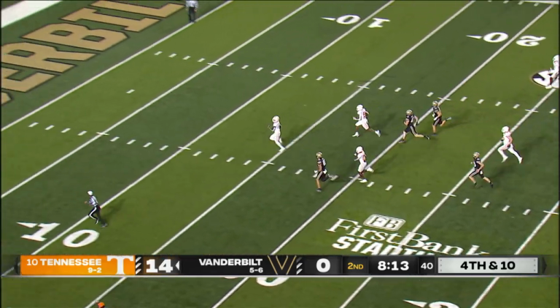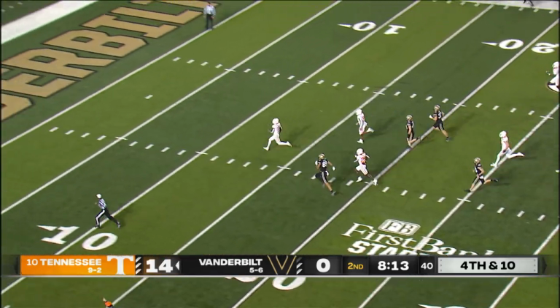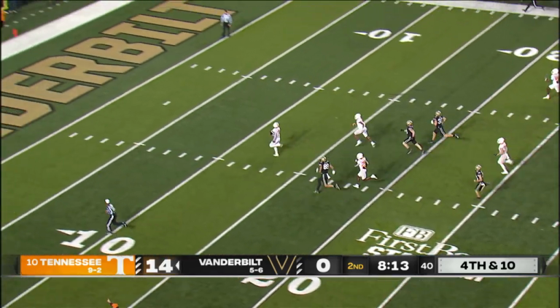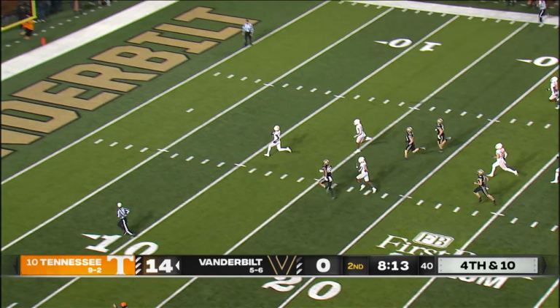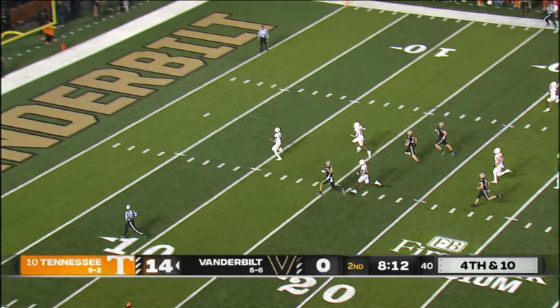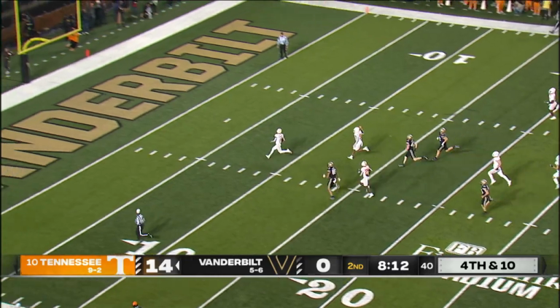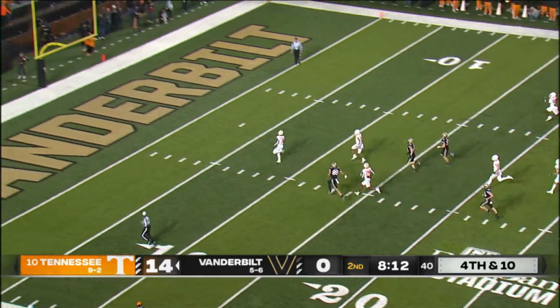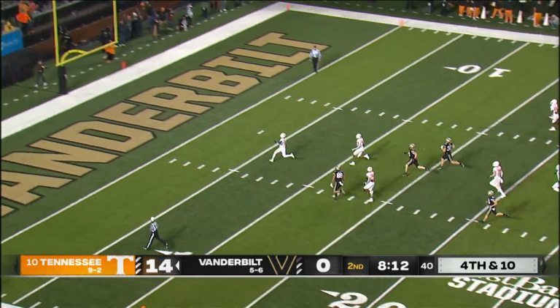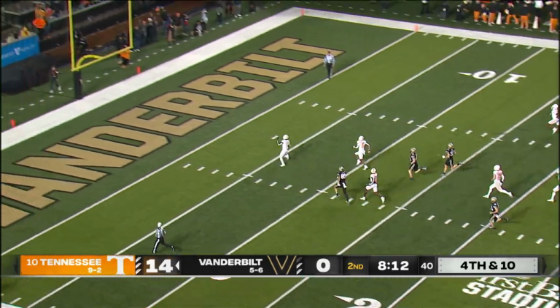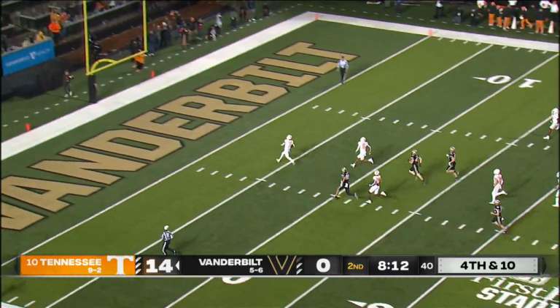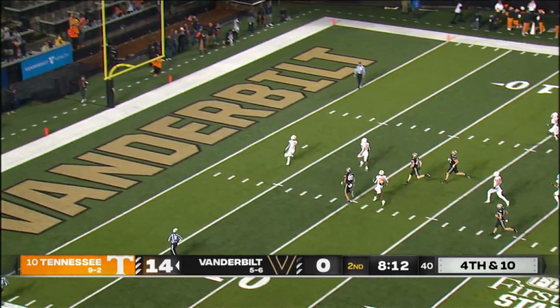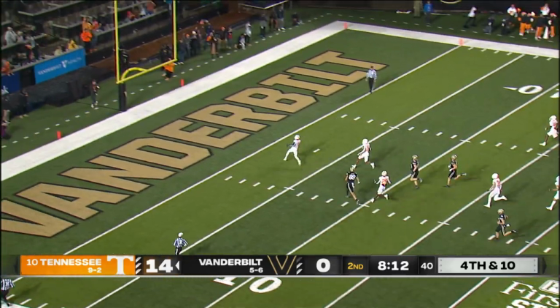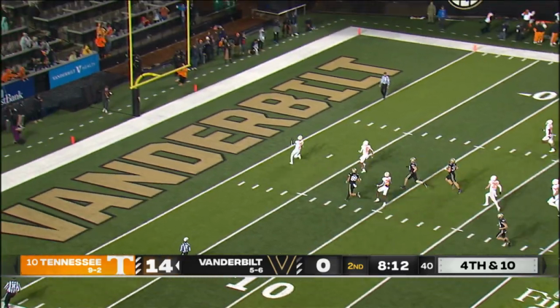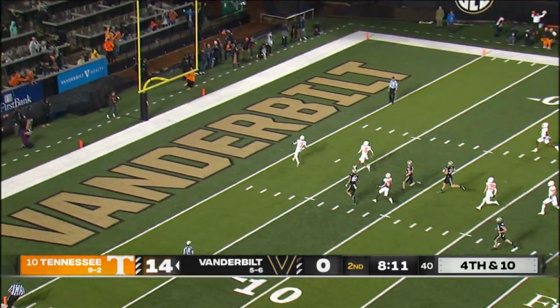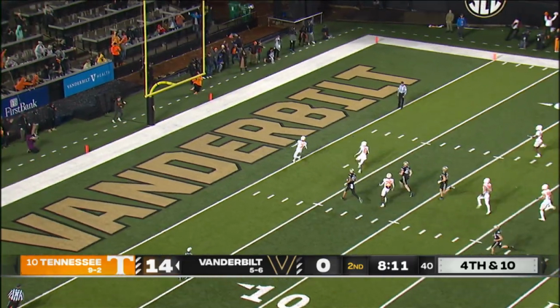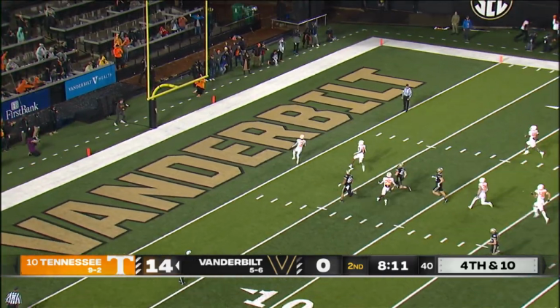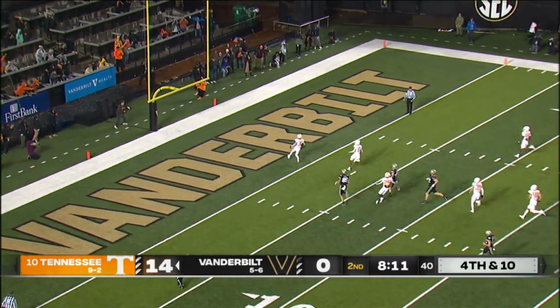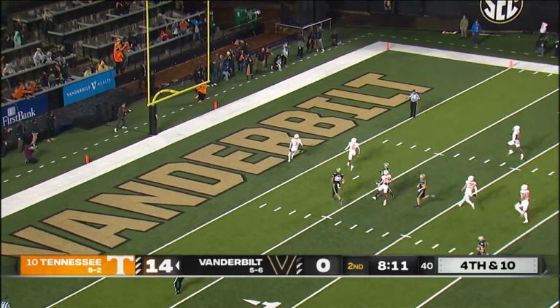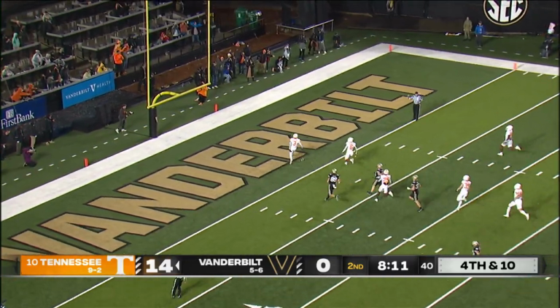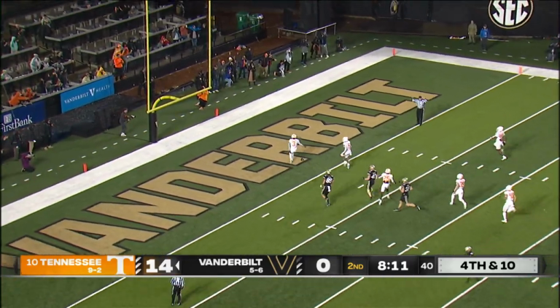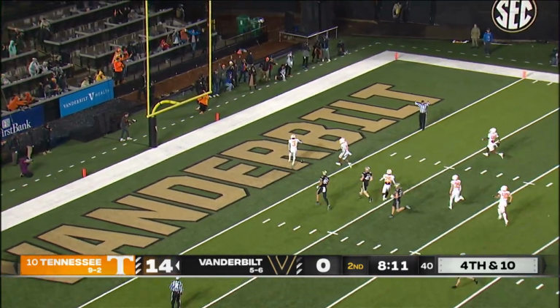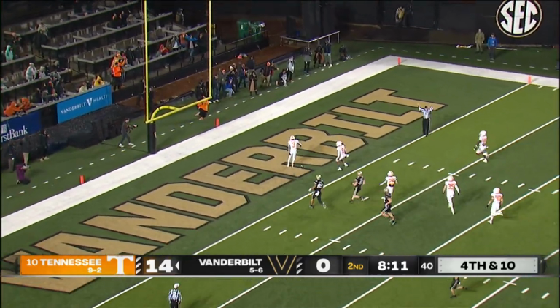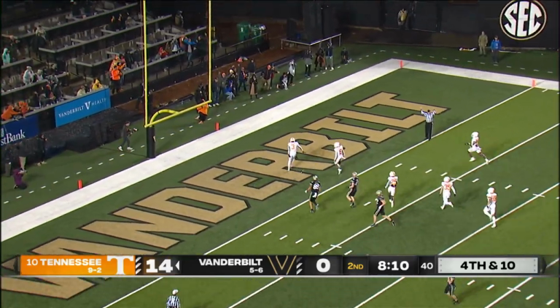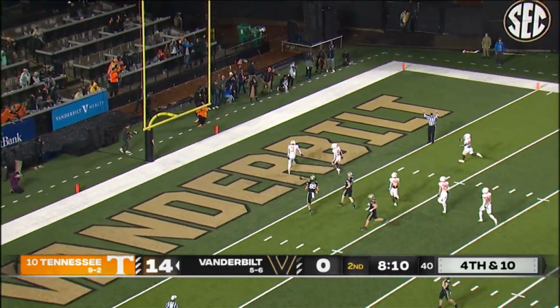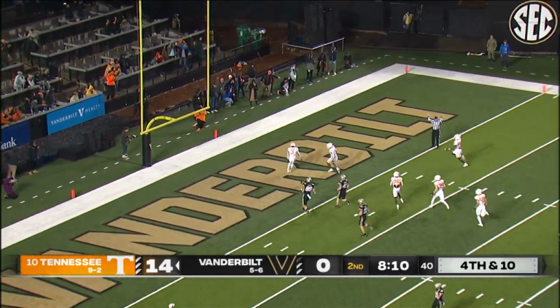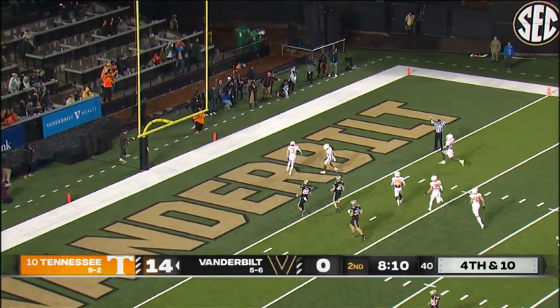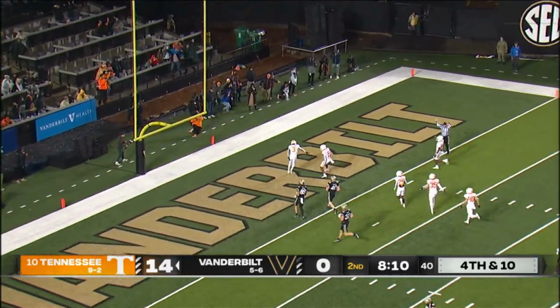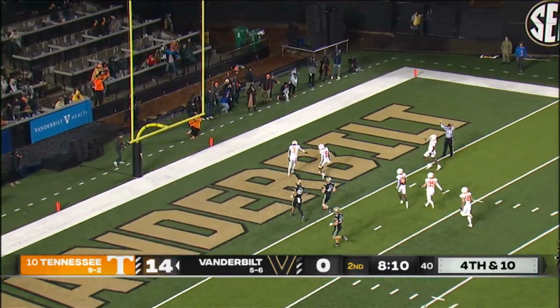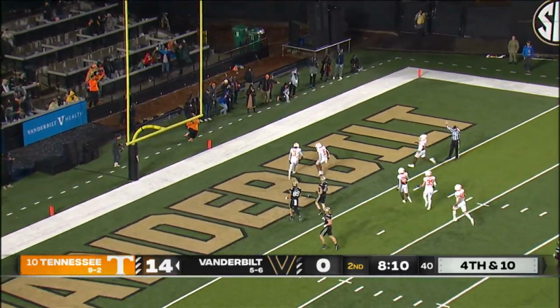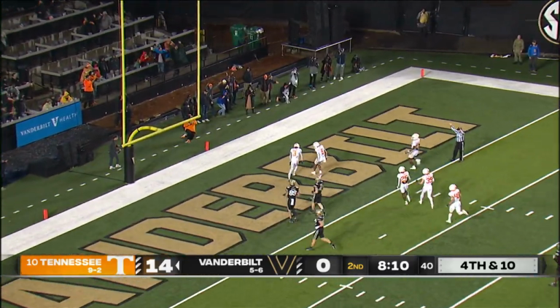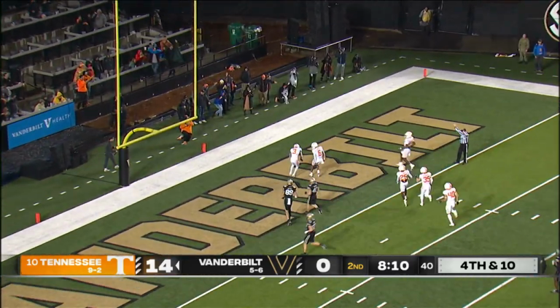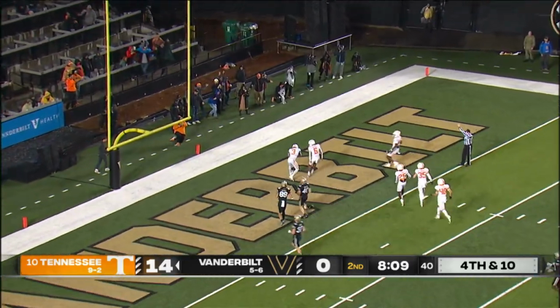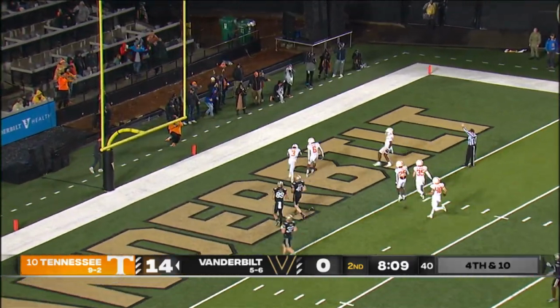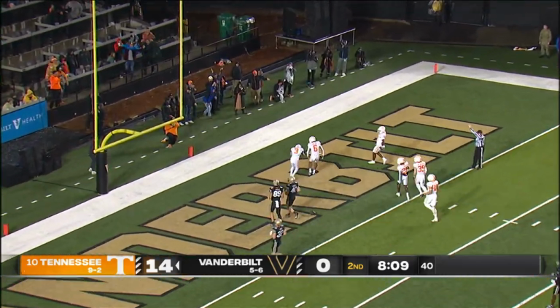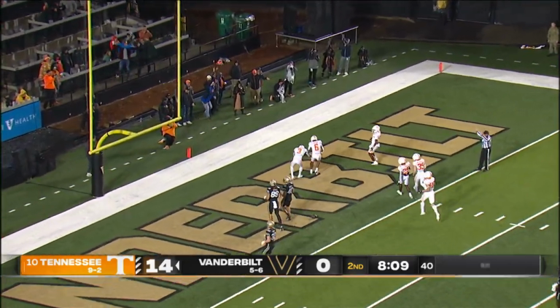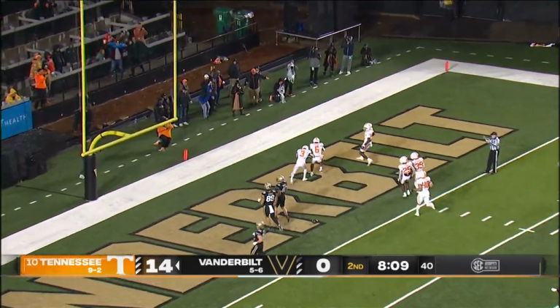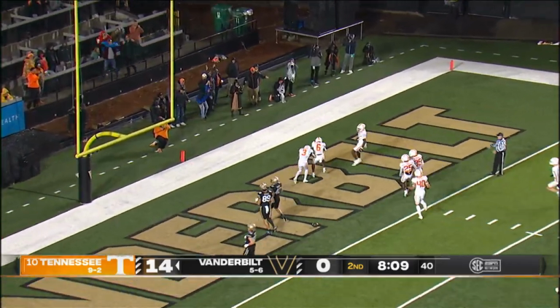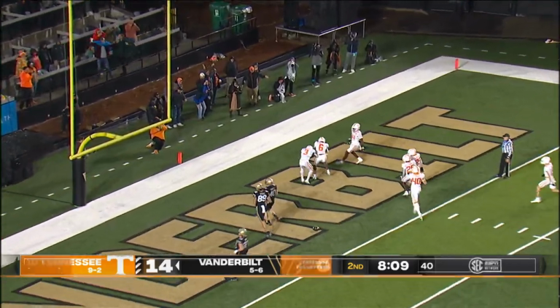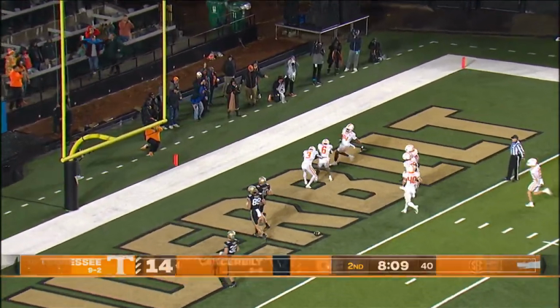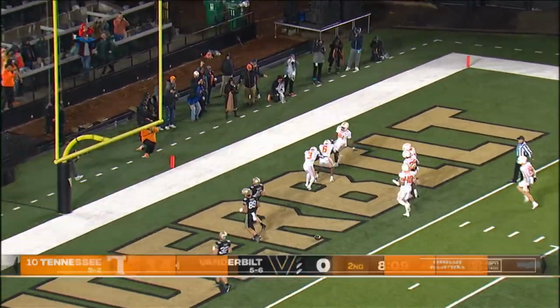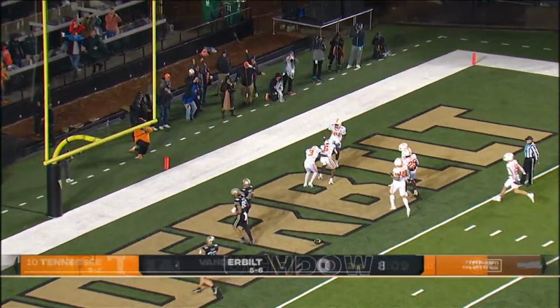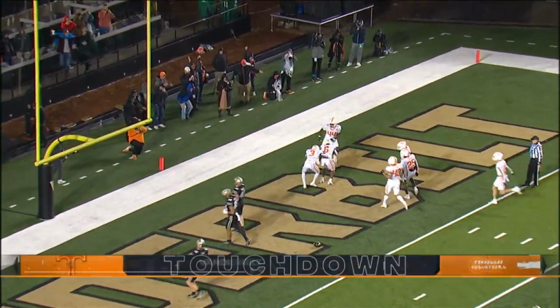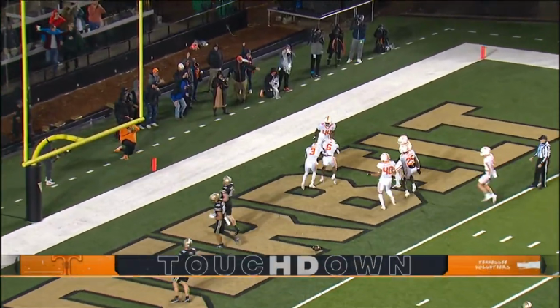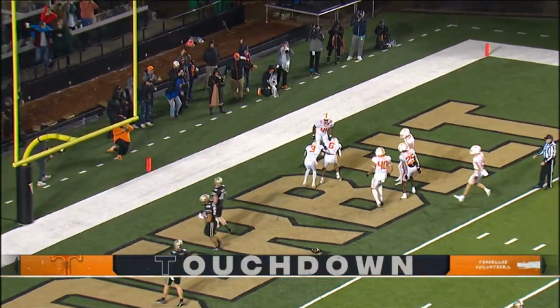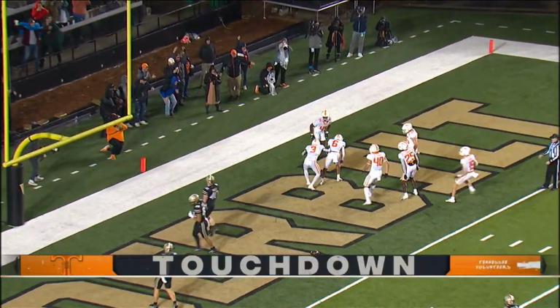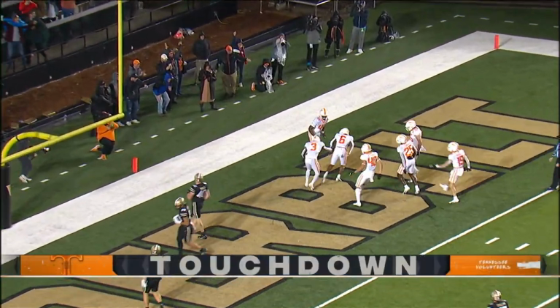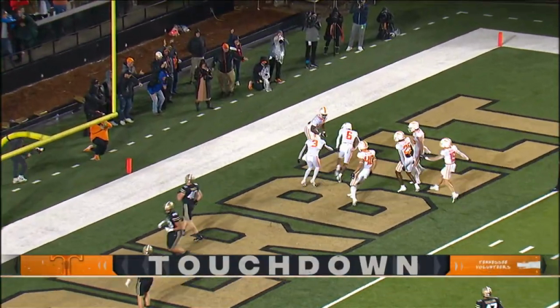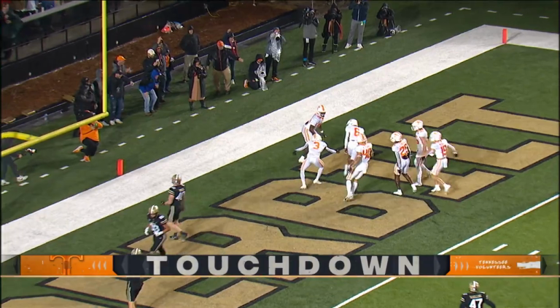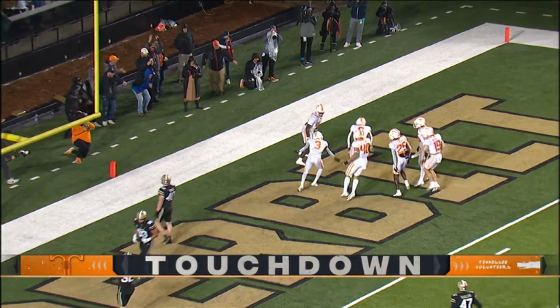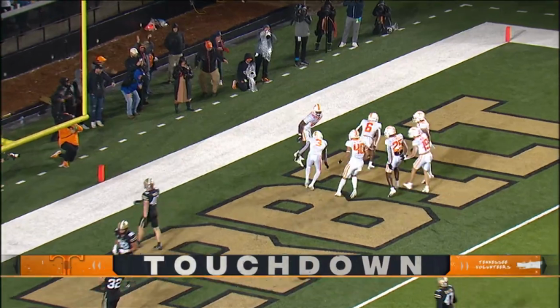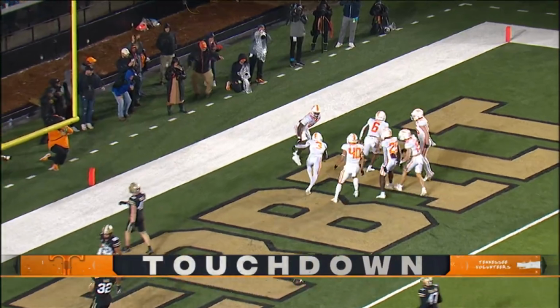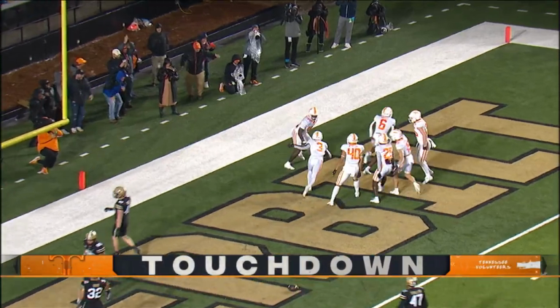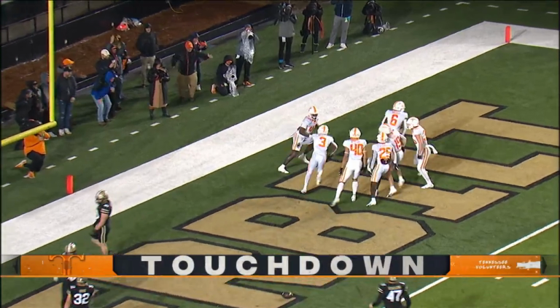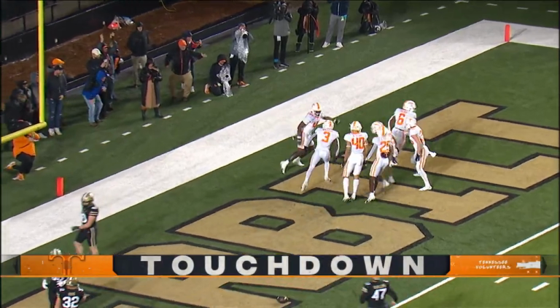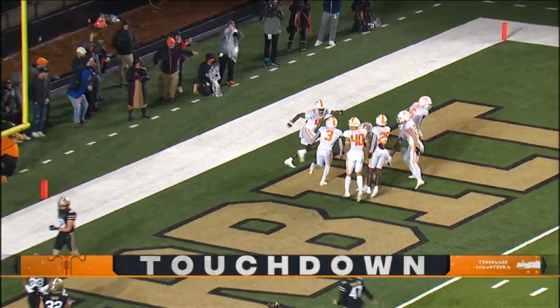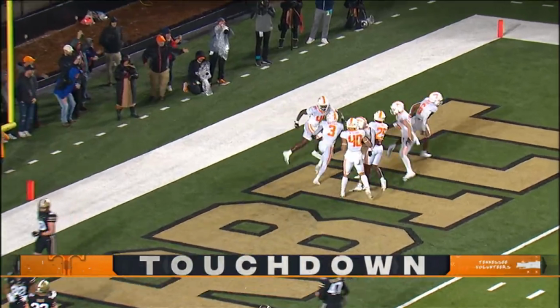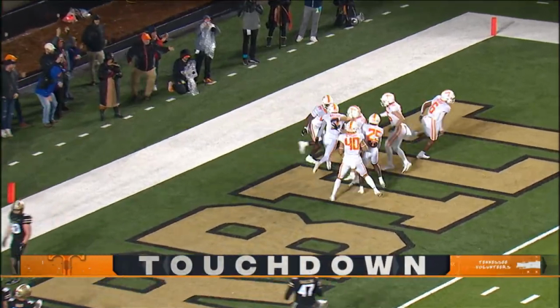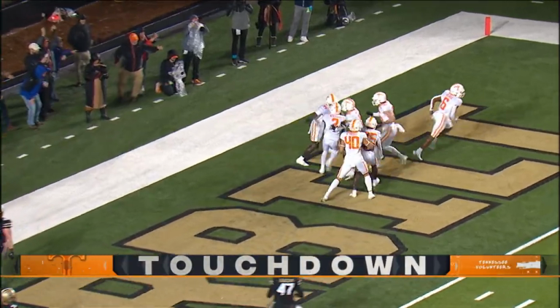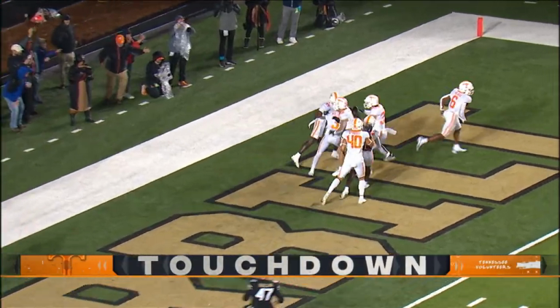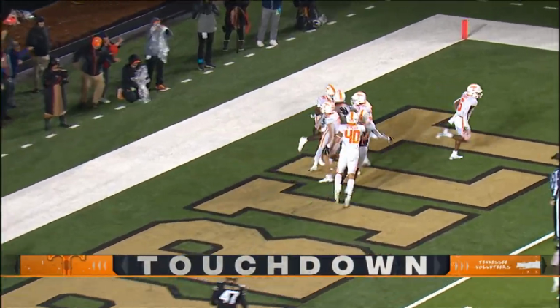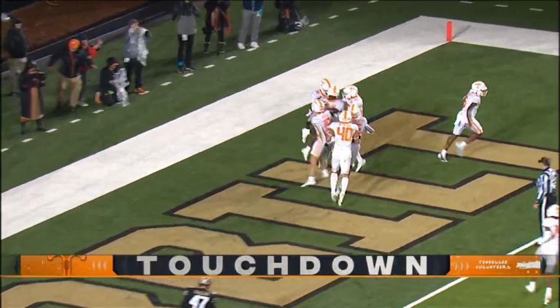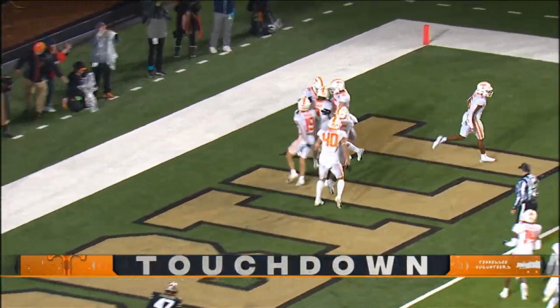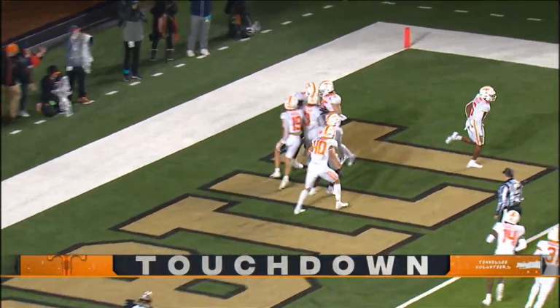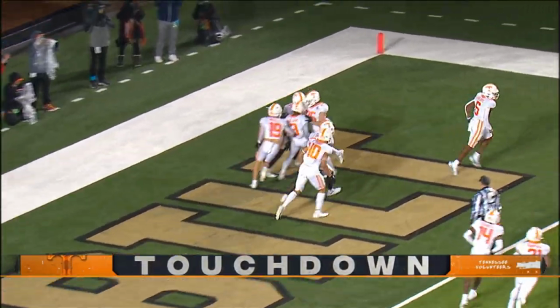To the 10 — crank up Rocky Top! Touchdown, Tennessee. Oh, my. 73 yards on the kick return by Dee Williams.